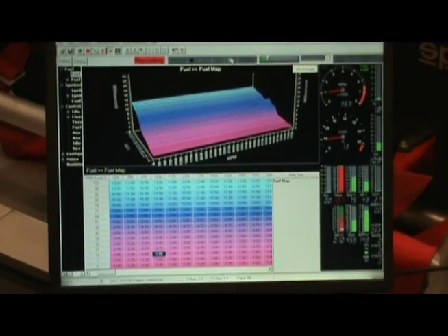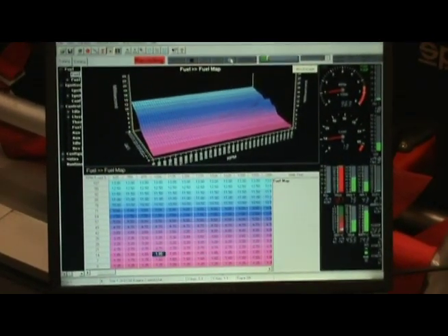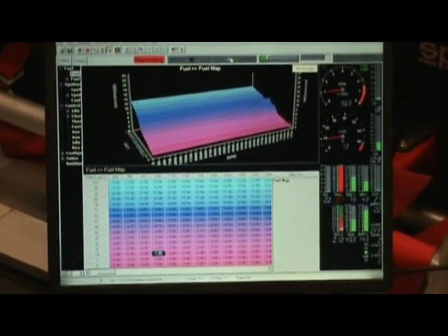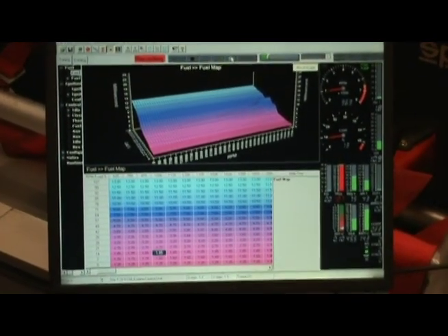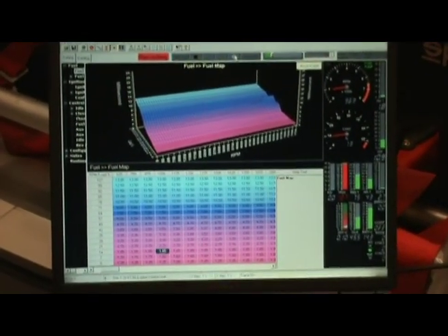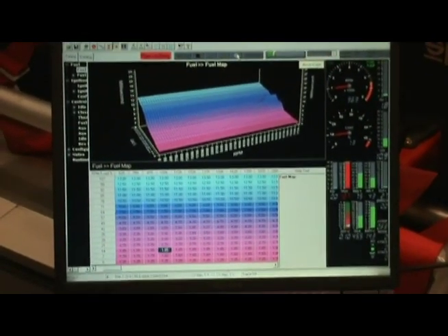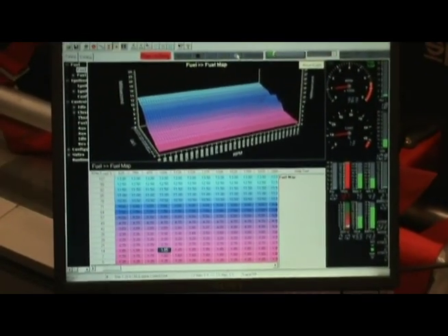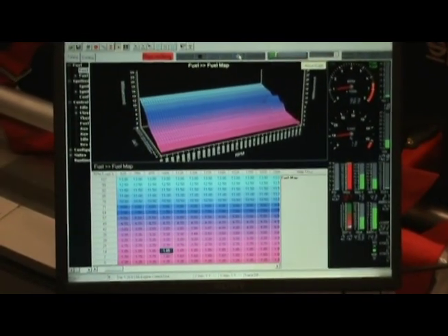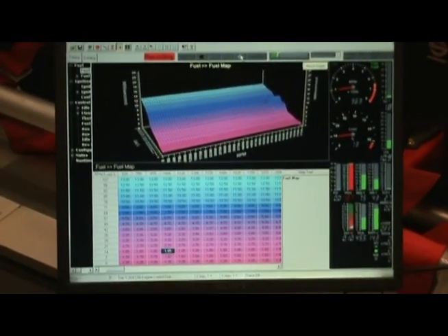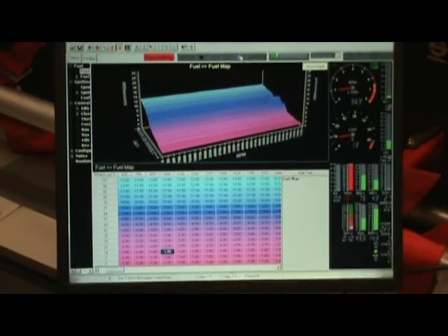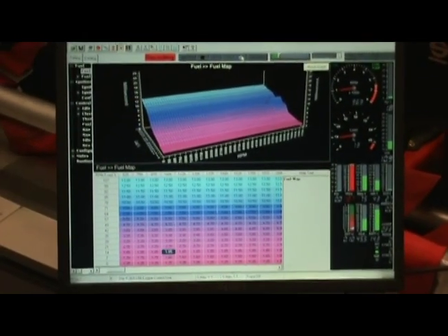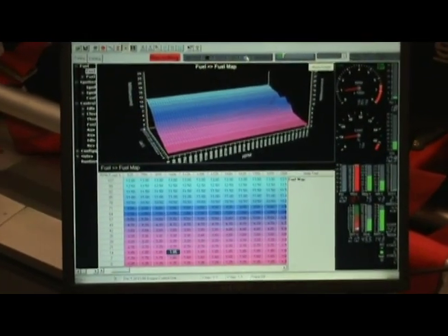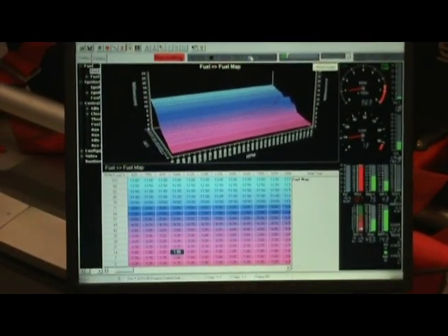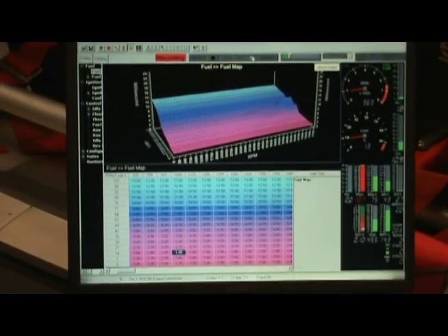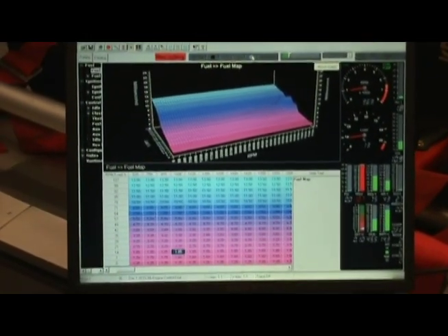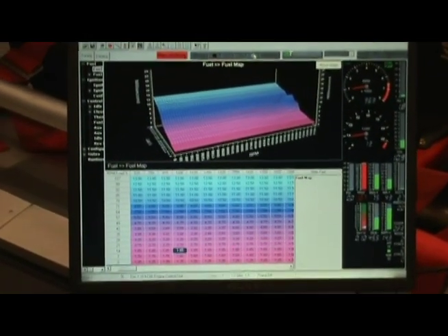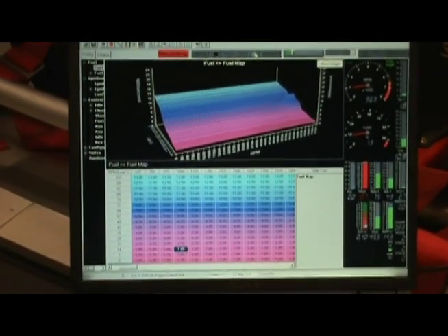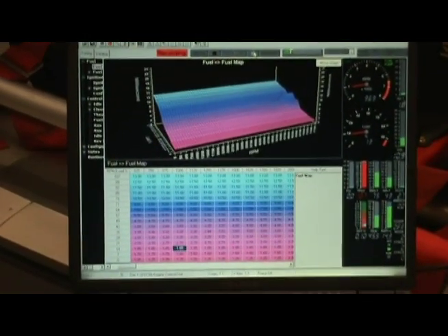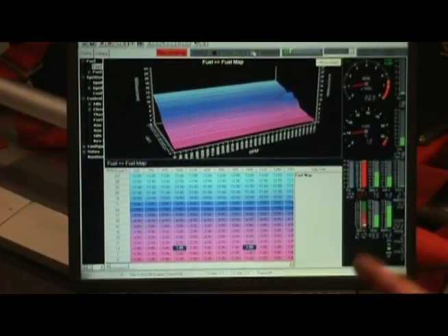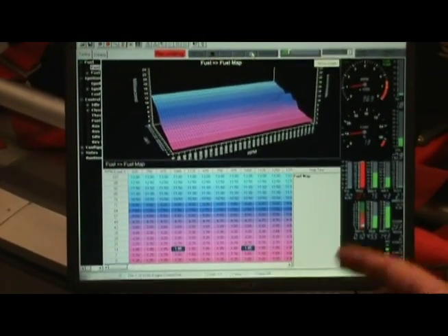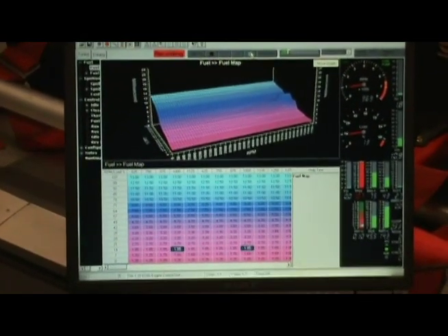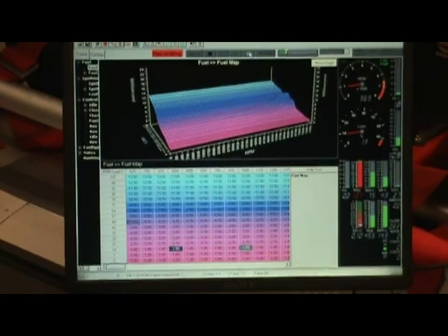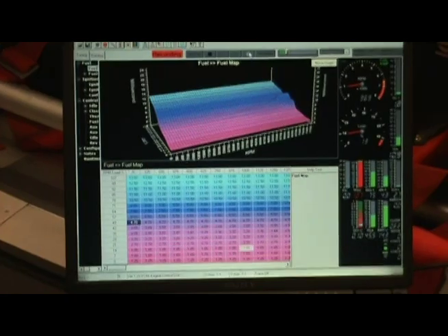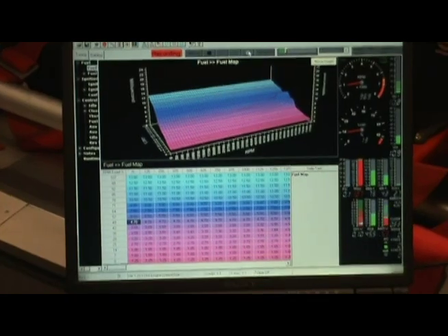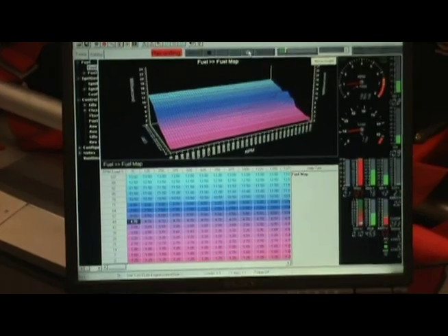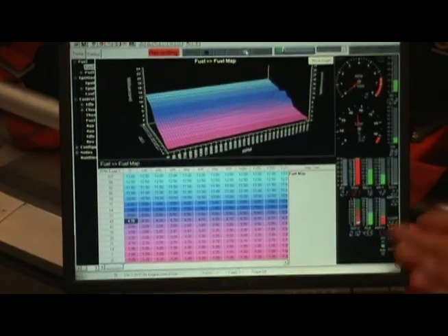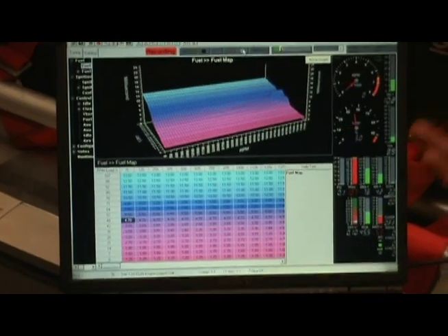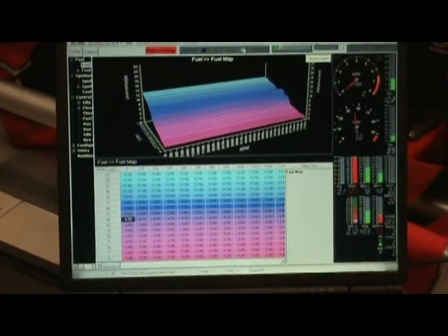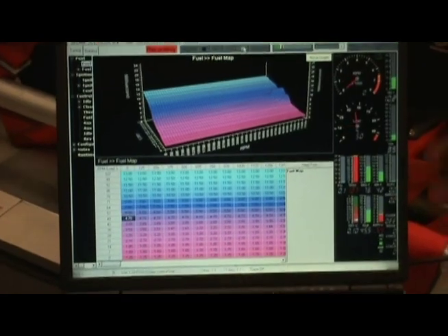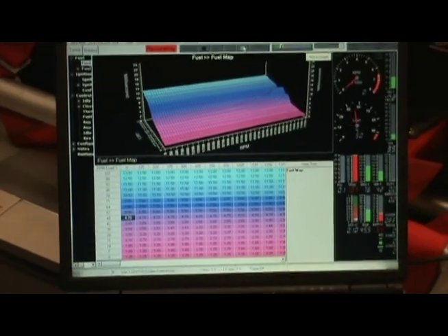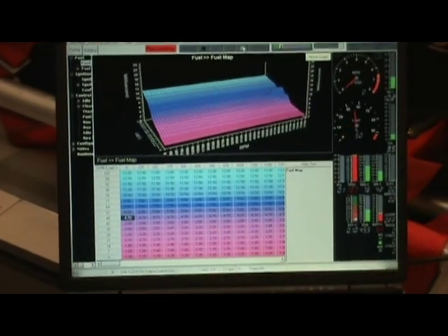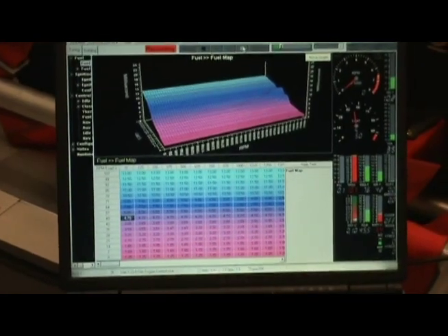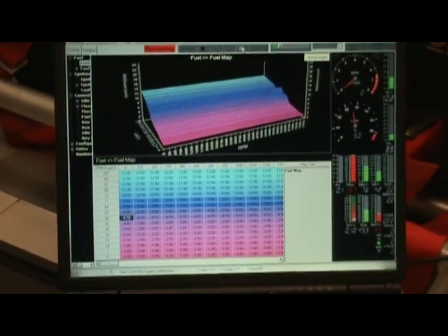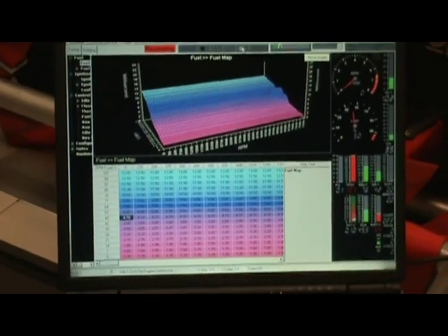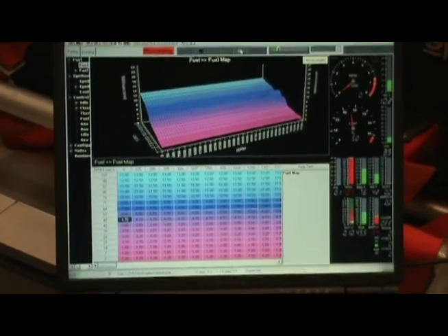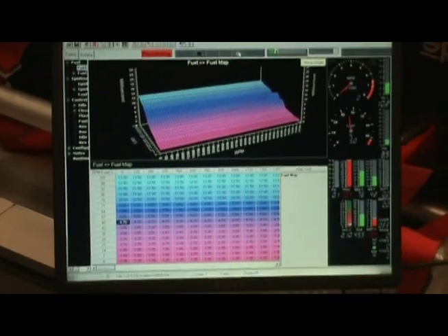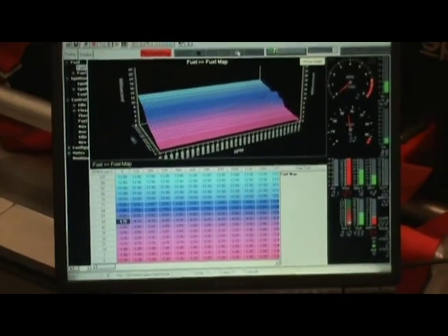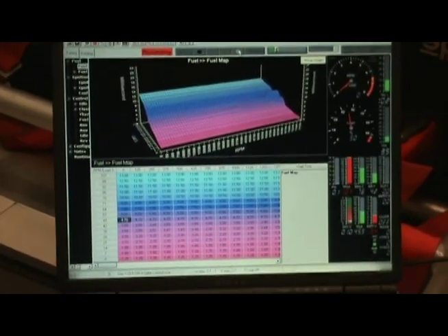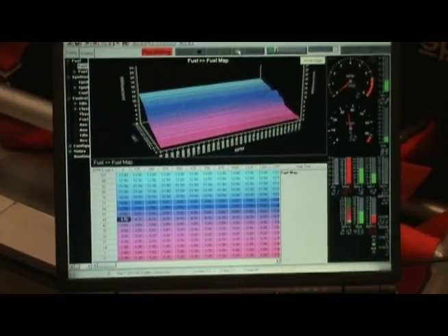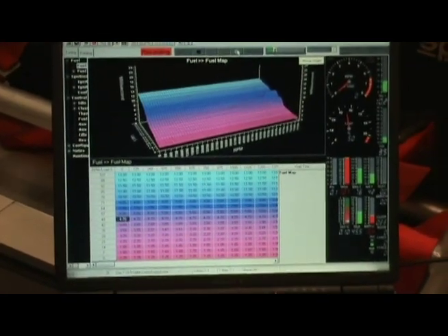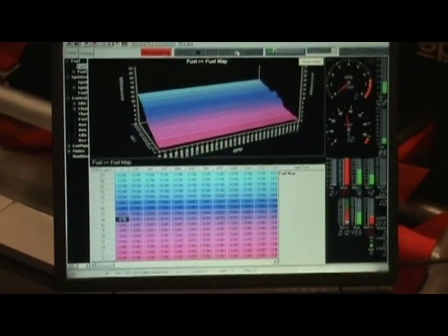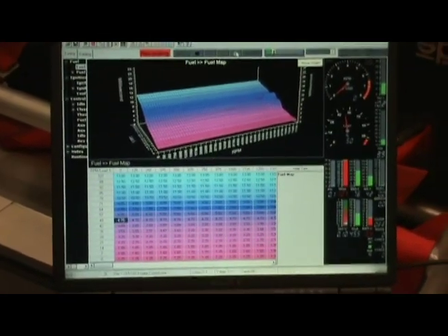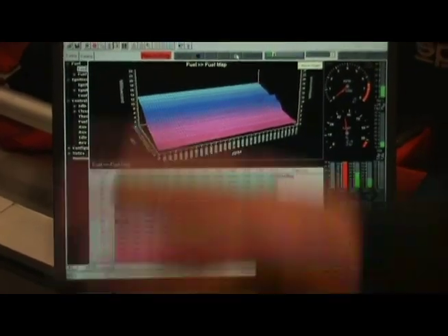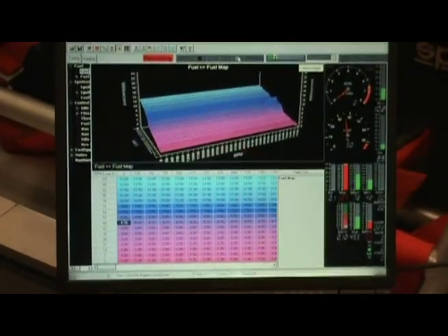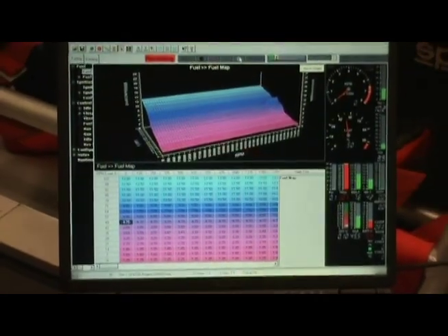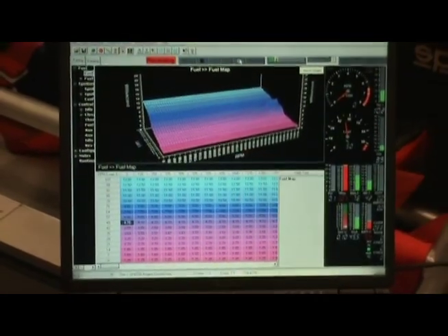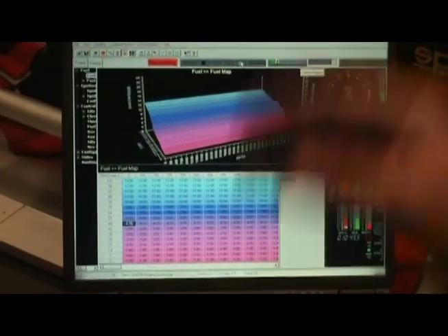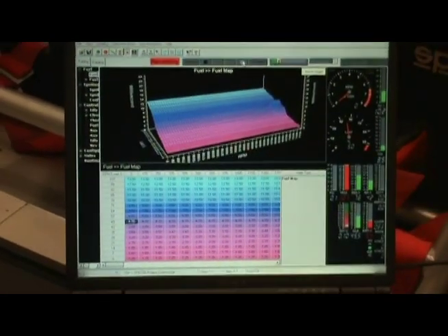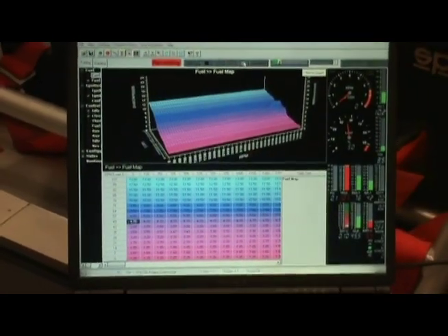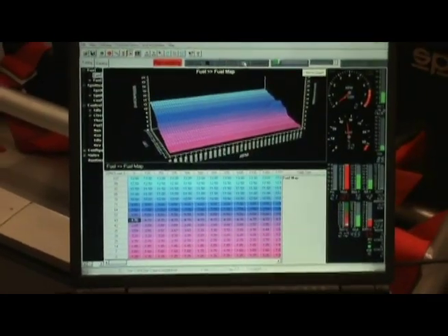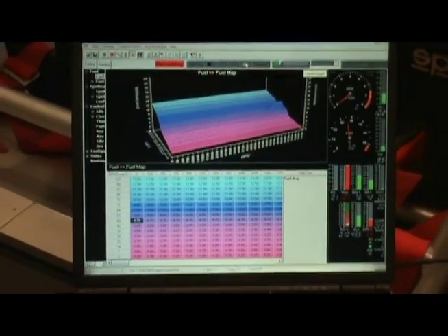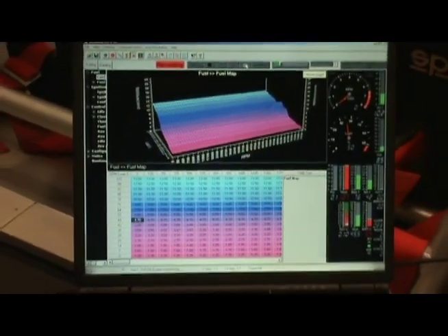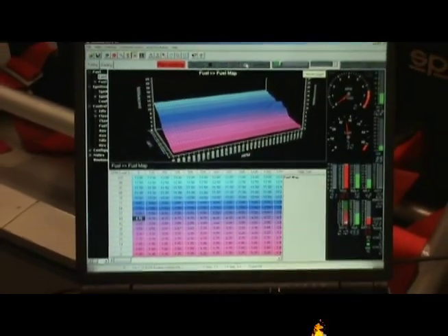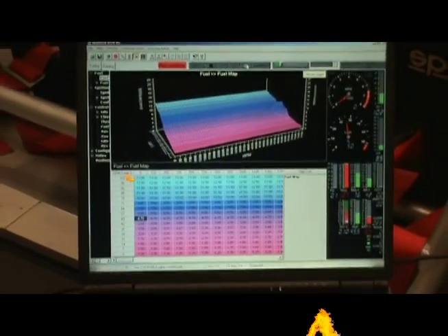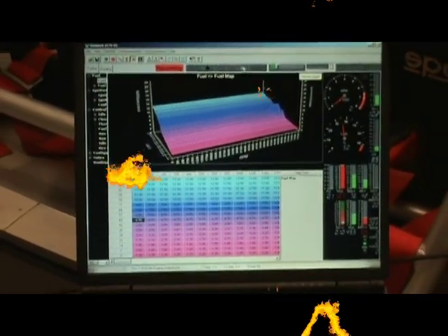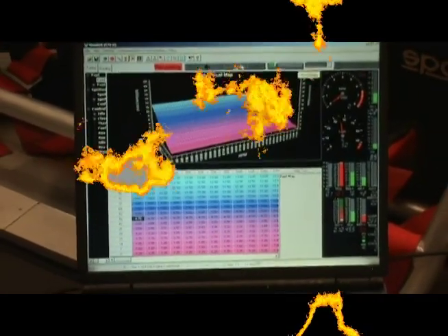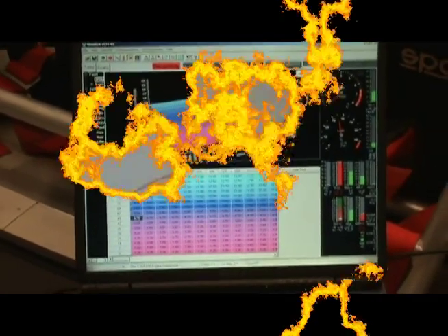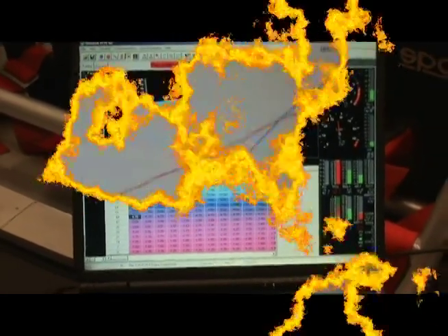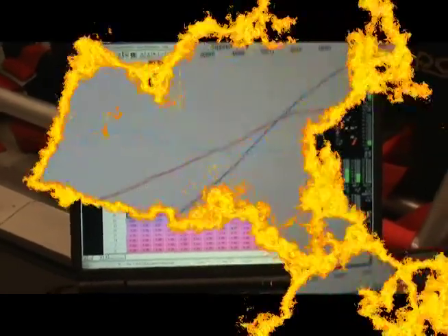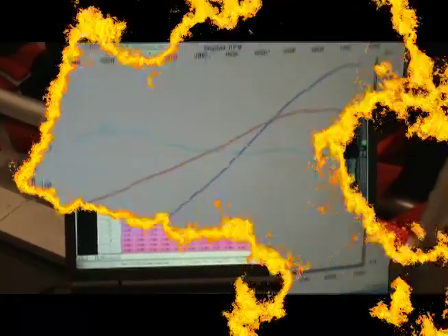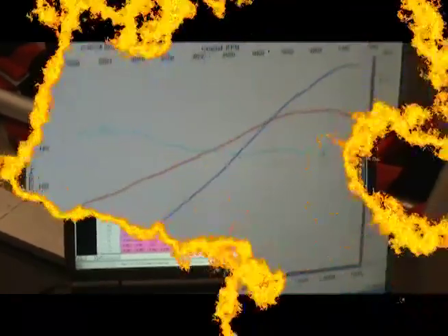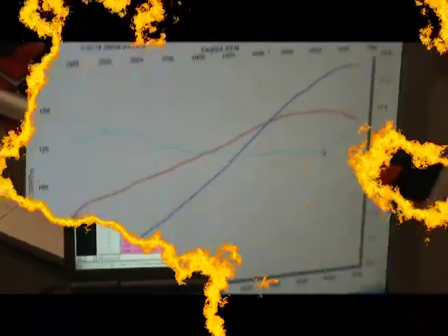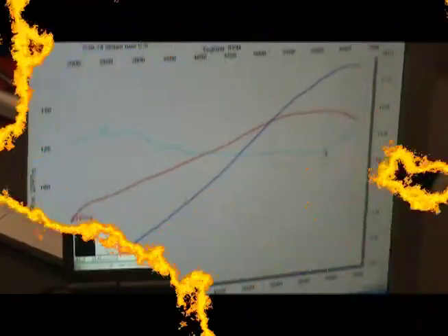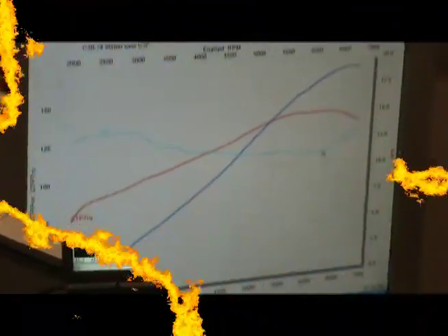We got 10.6 PSI and we were at 99% duty cycle. It was definitely there.